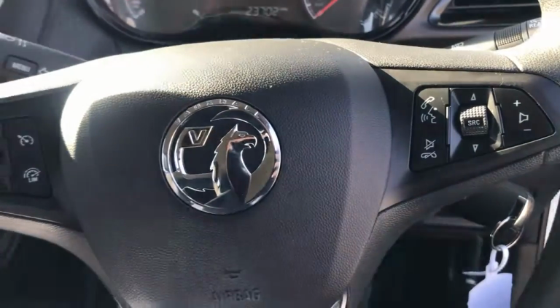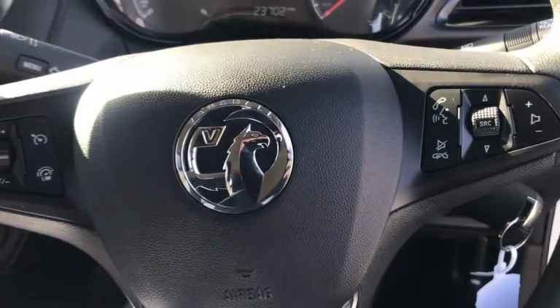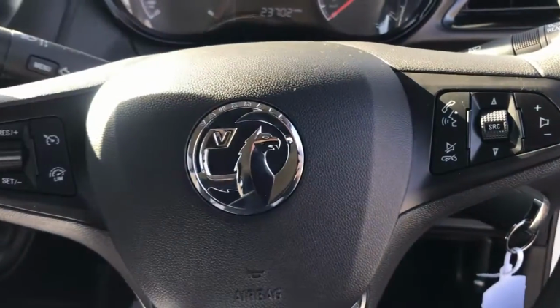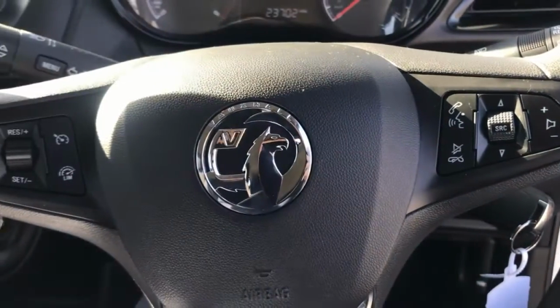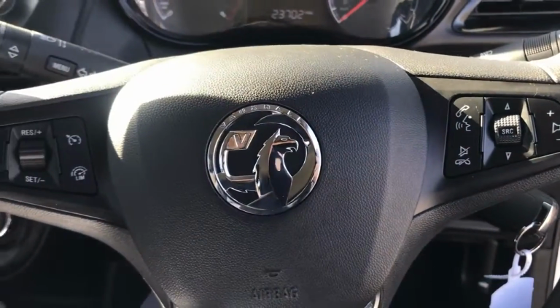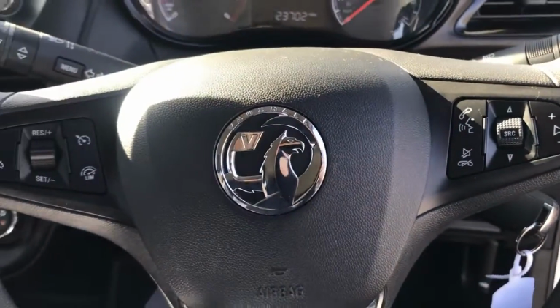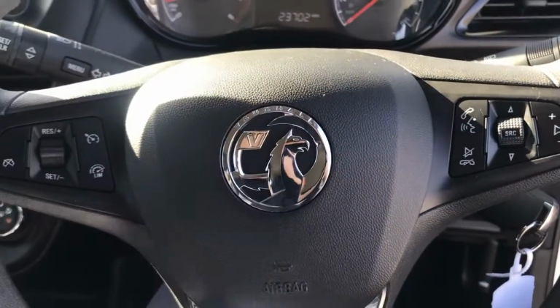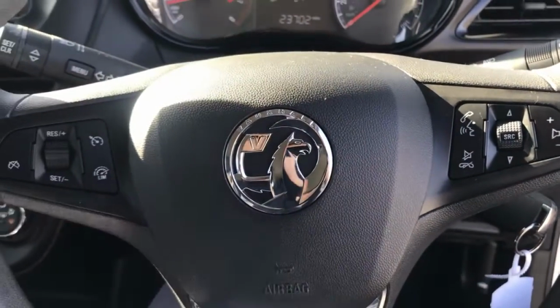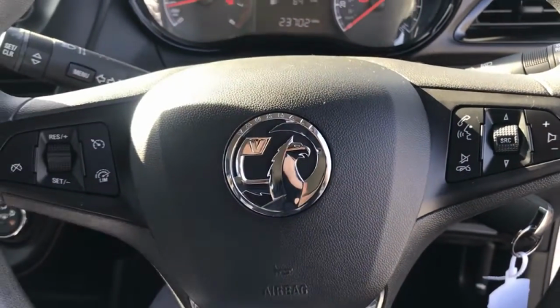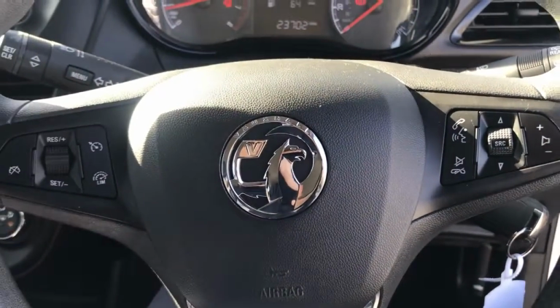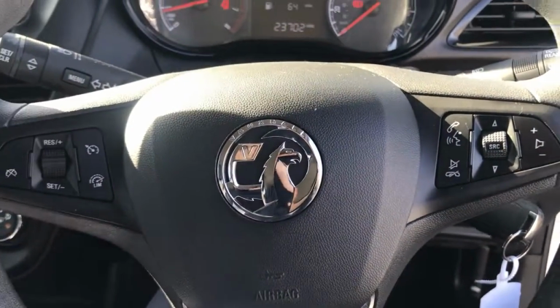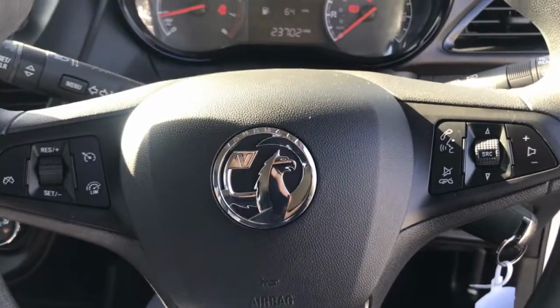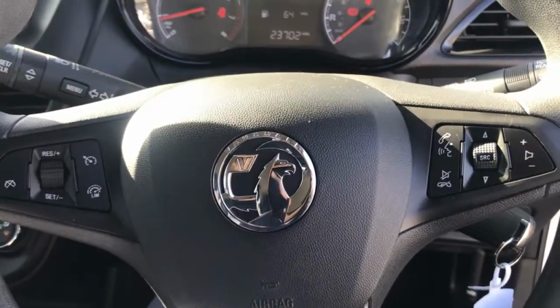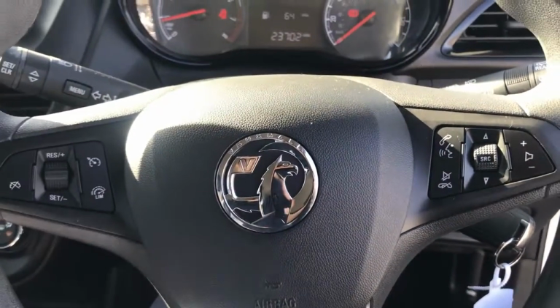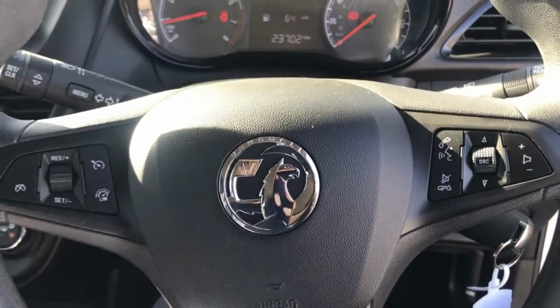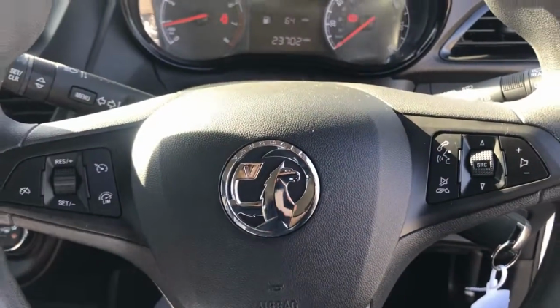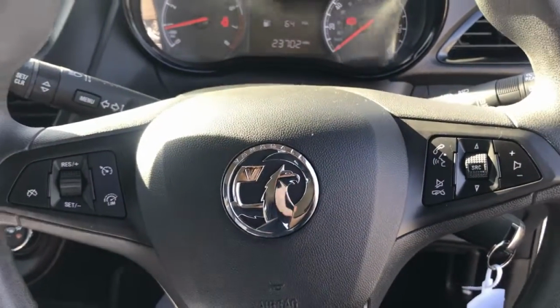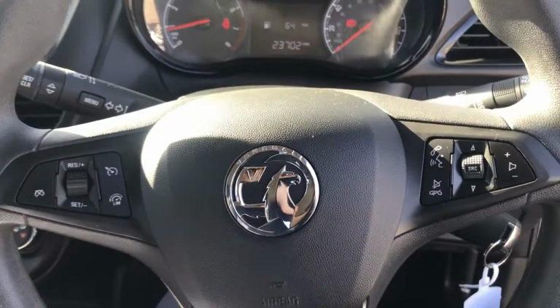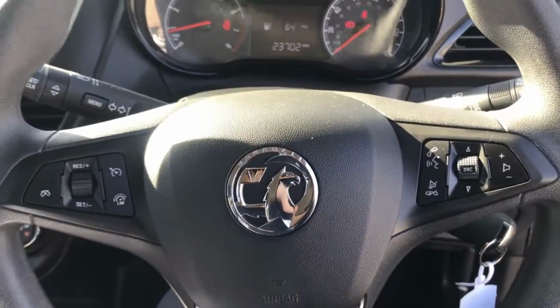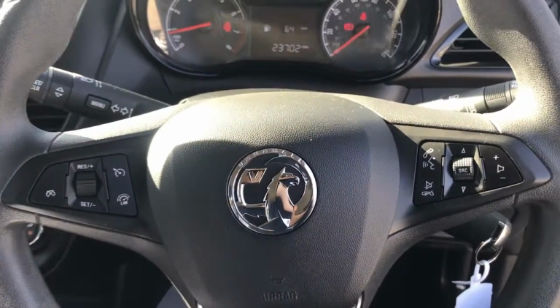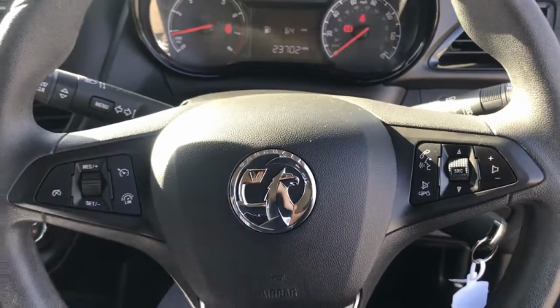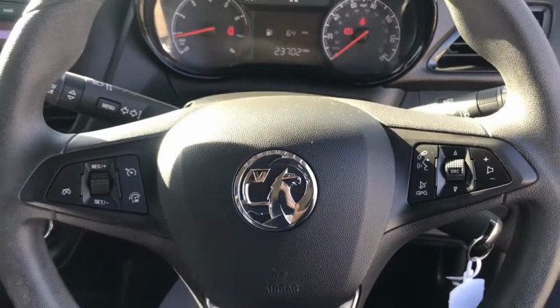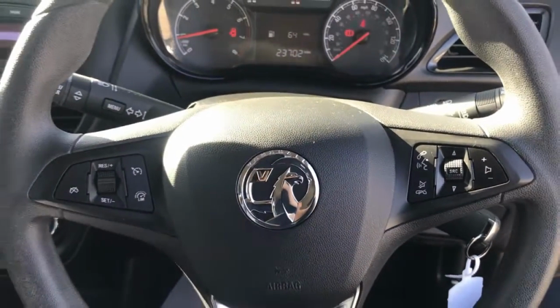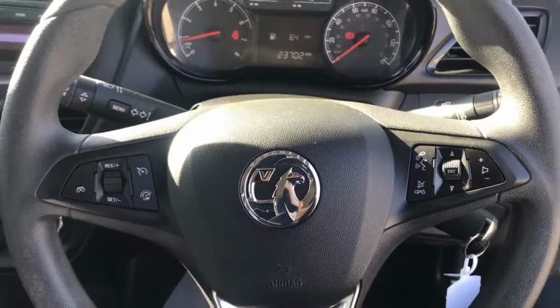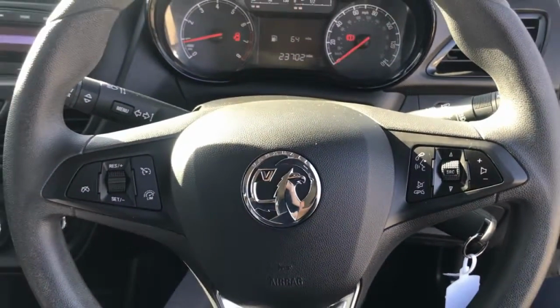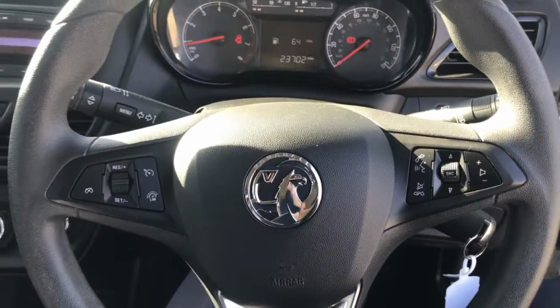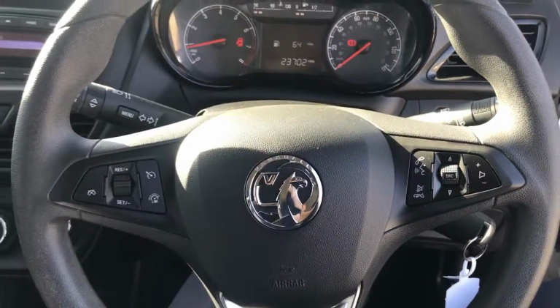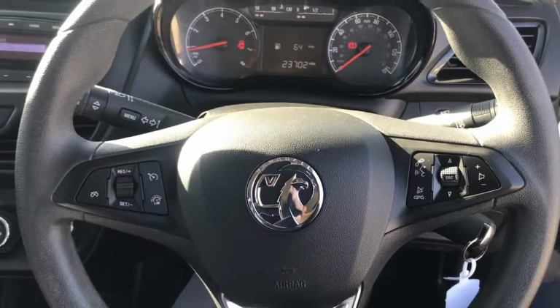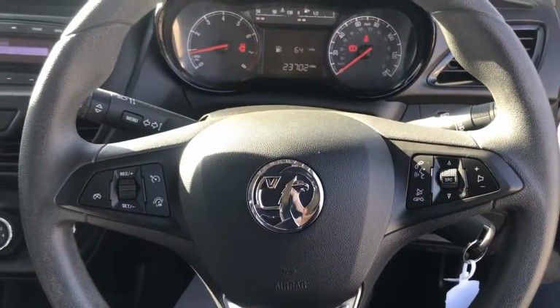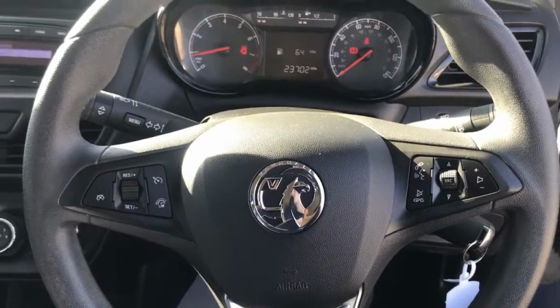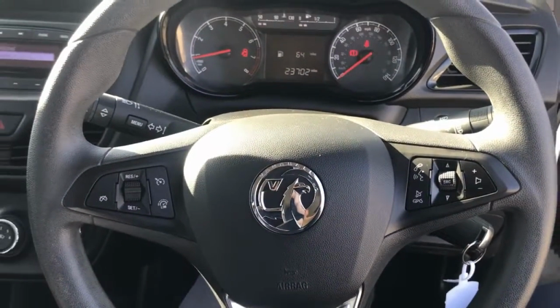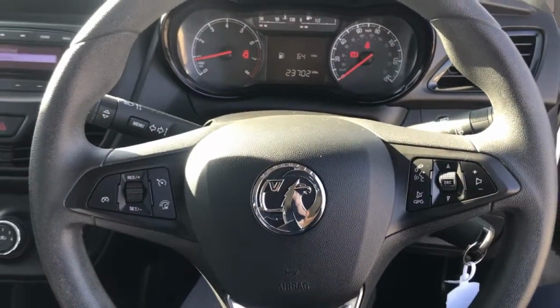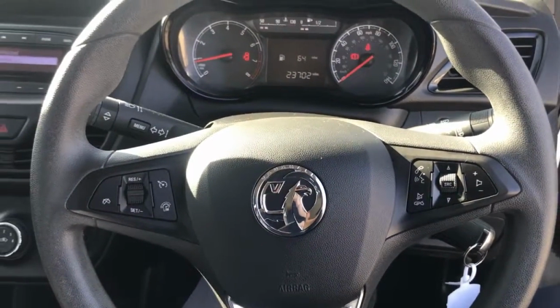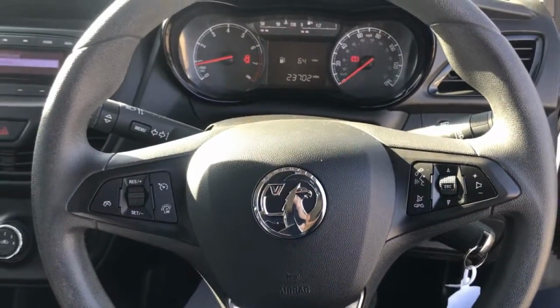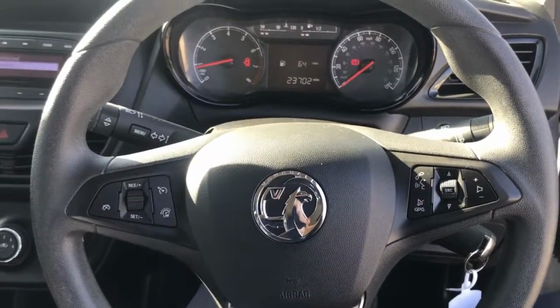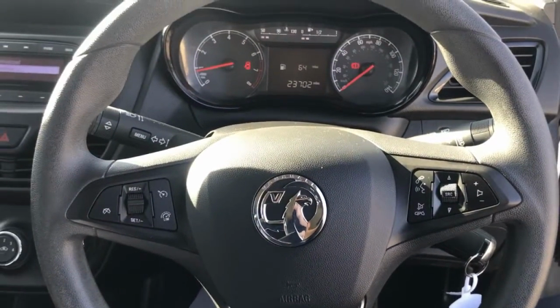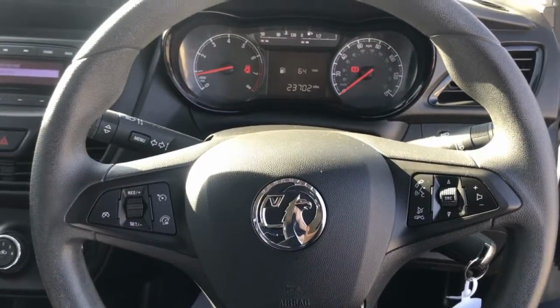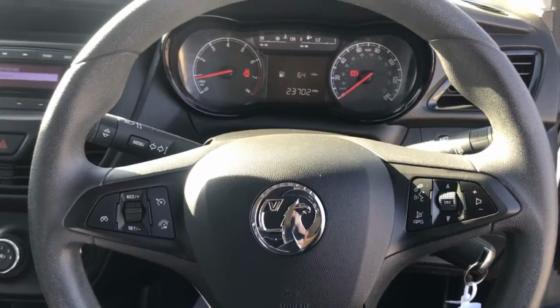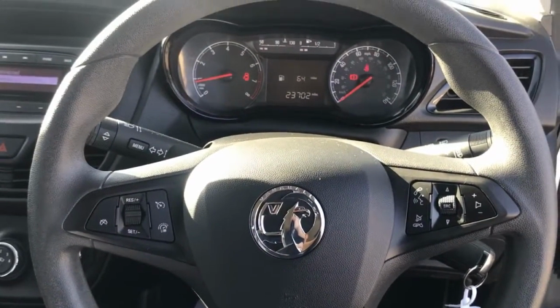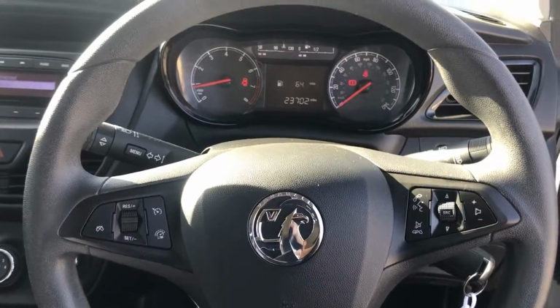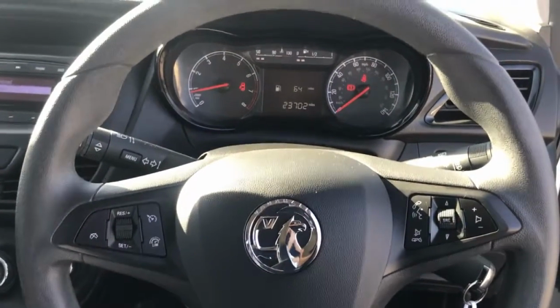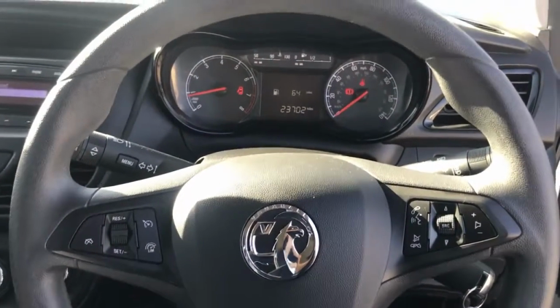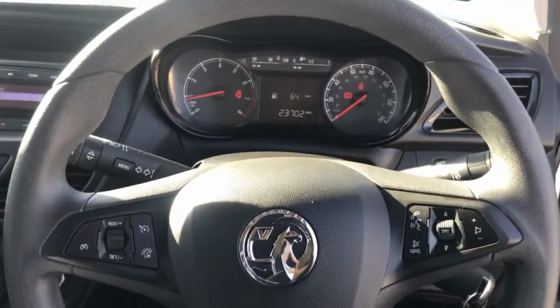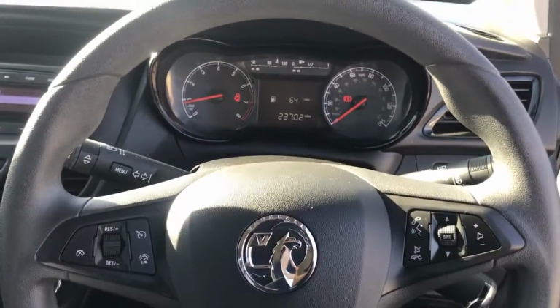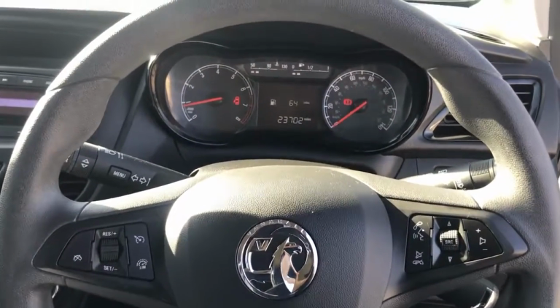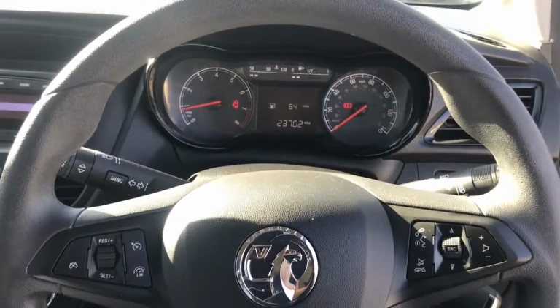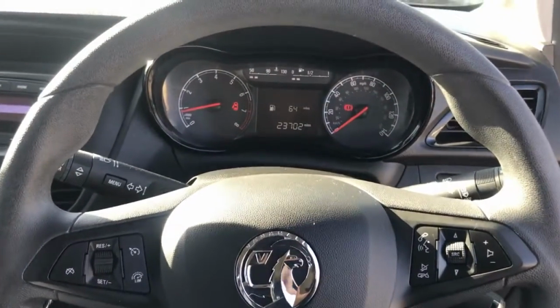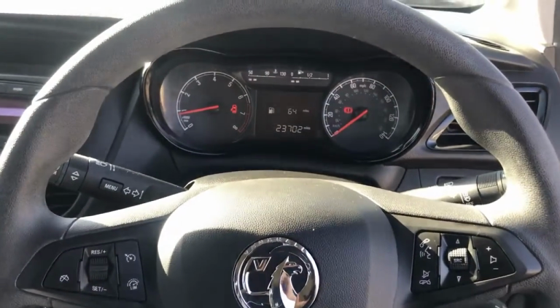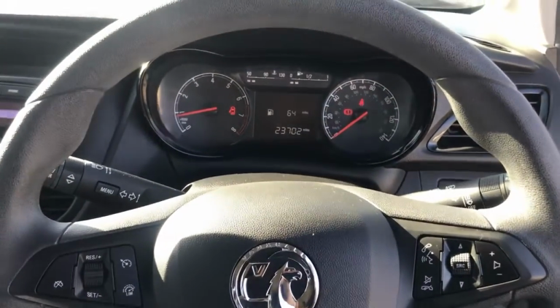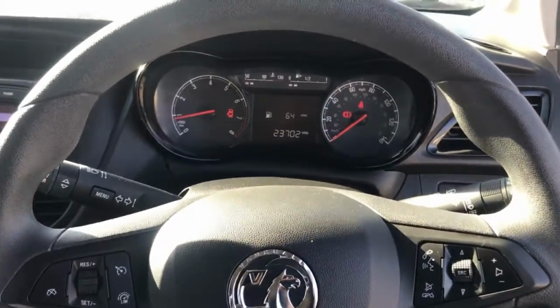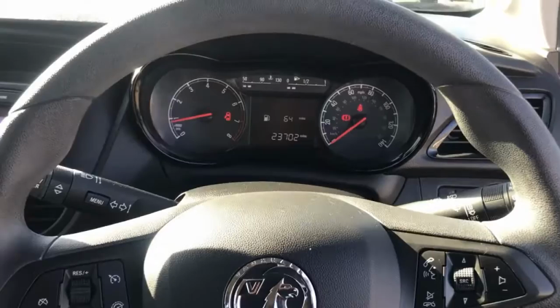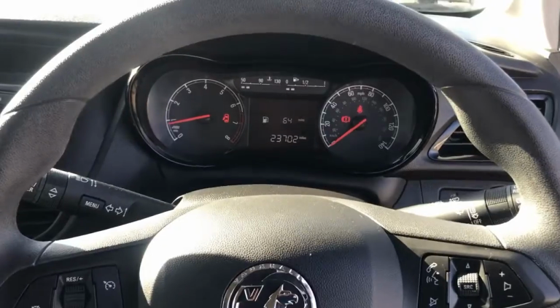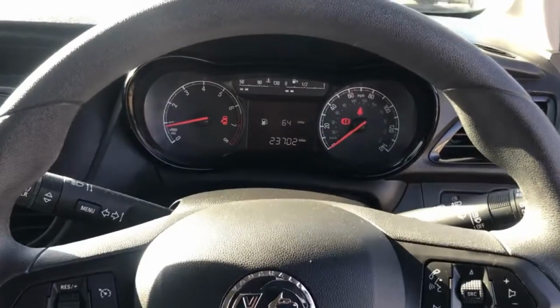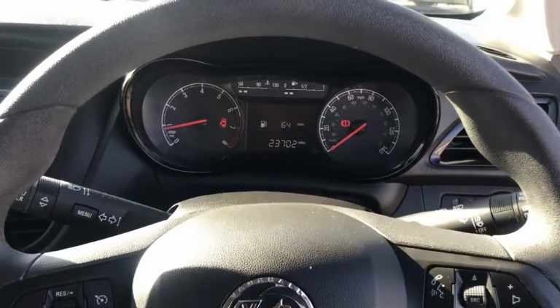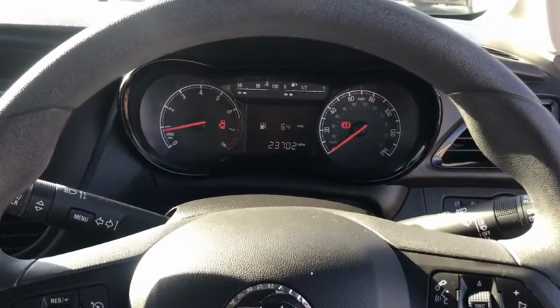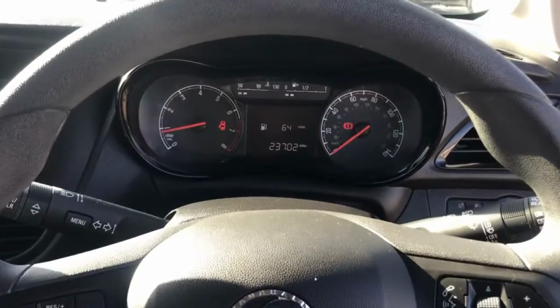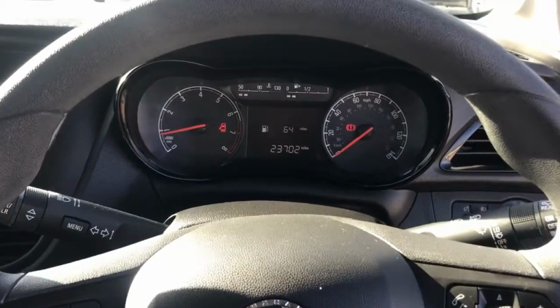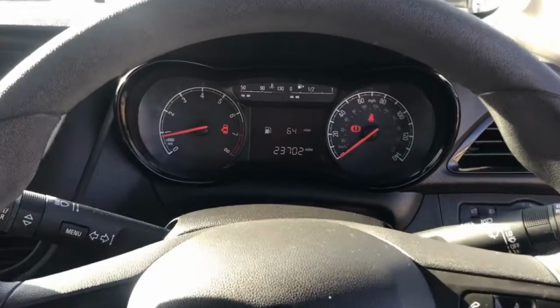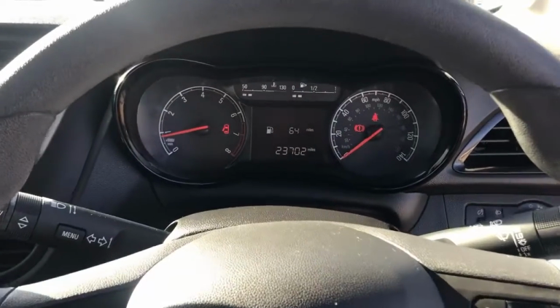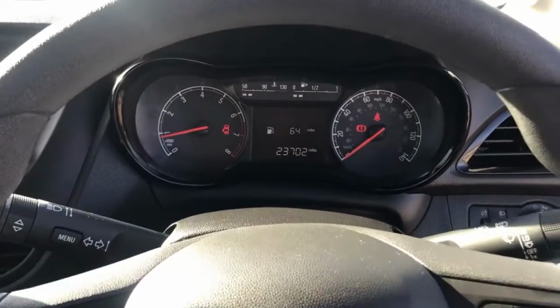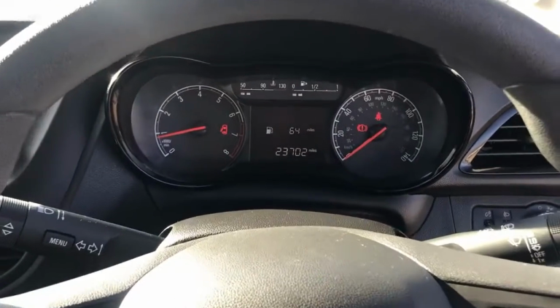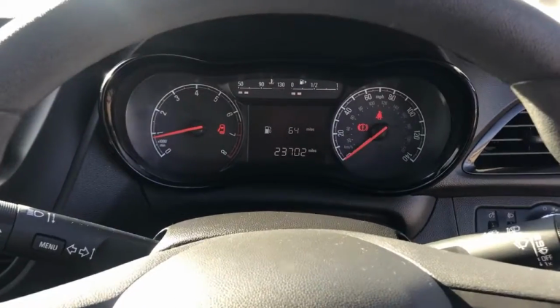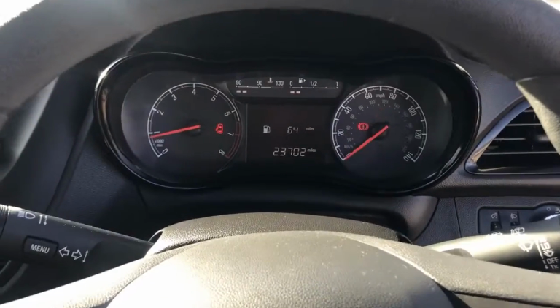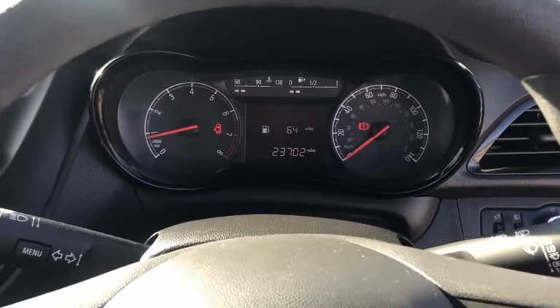As you can see, this vehicle has done 23,702 miles.